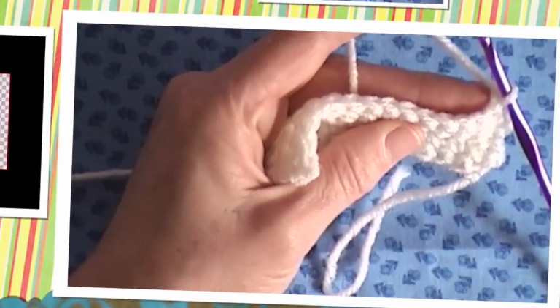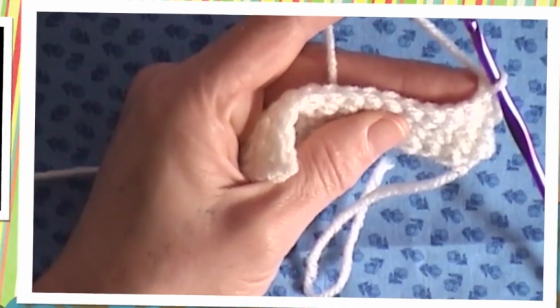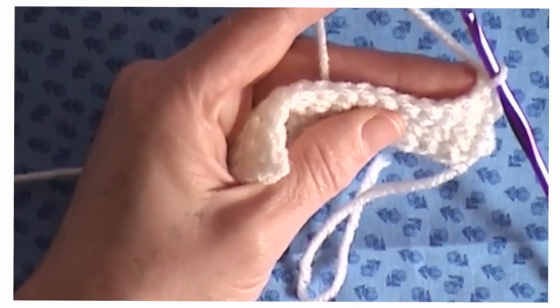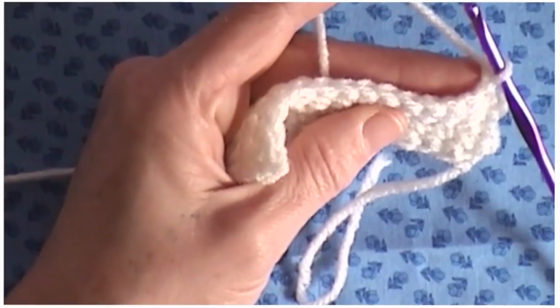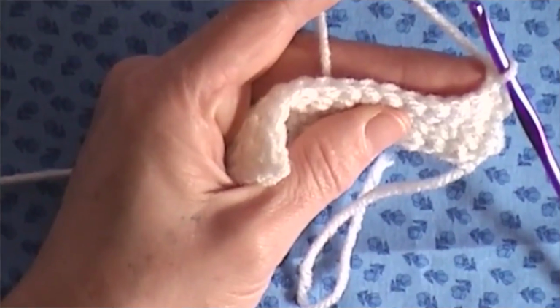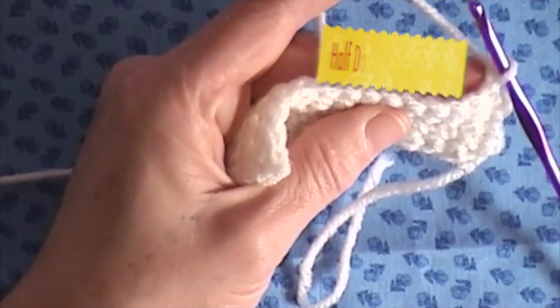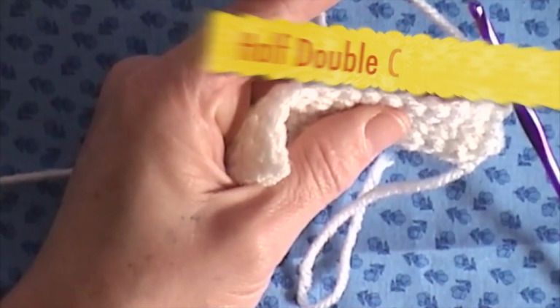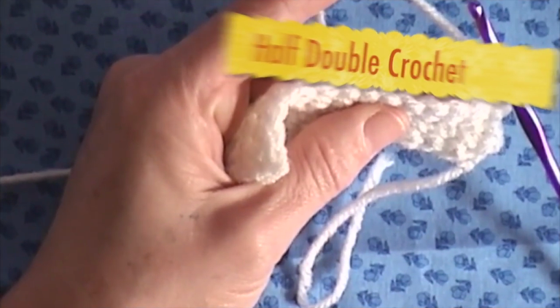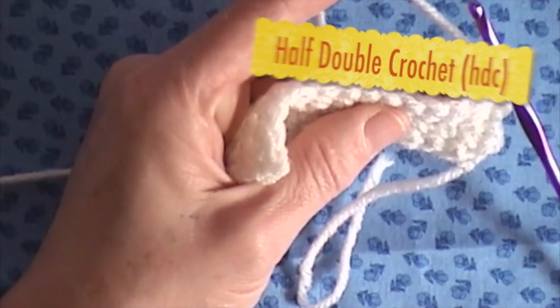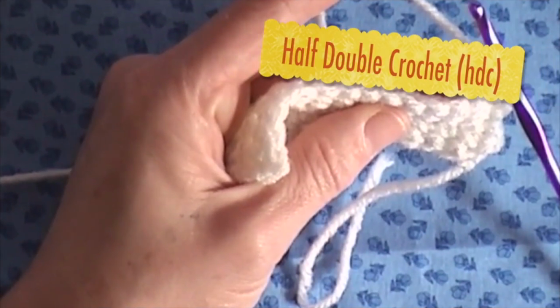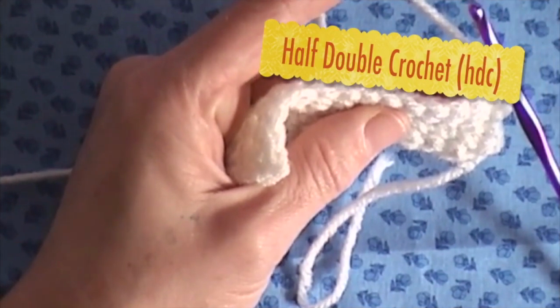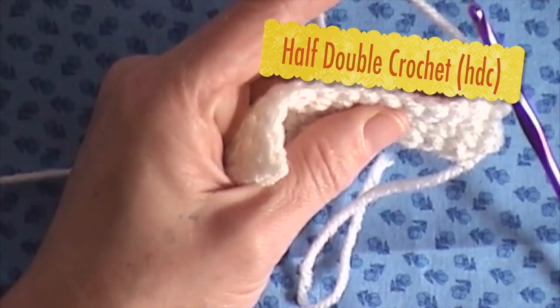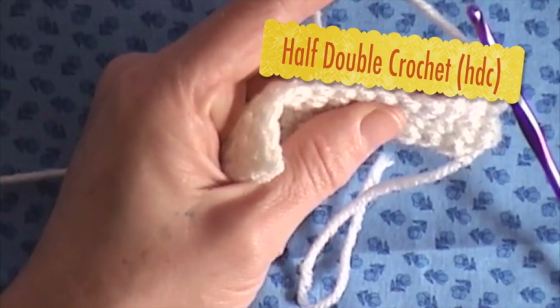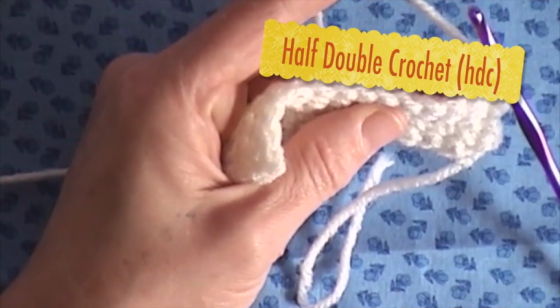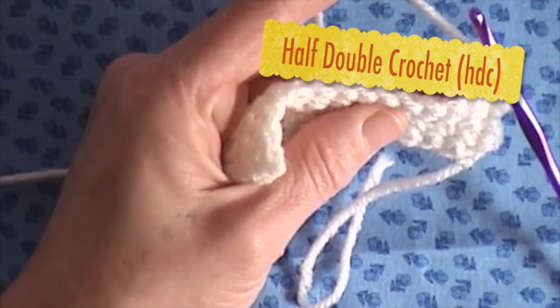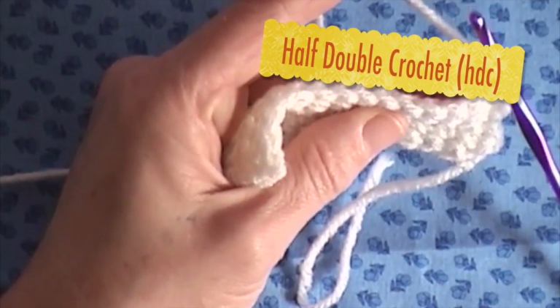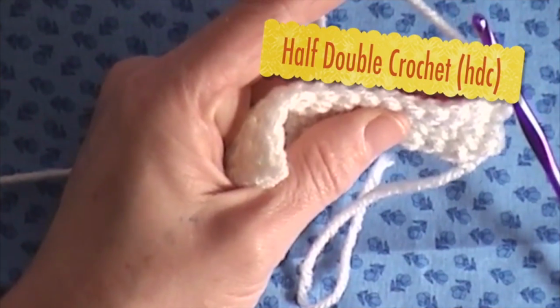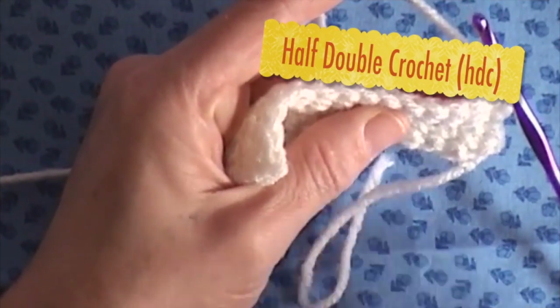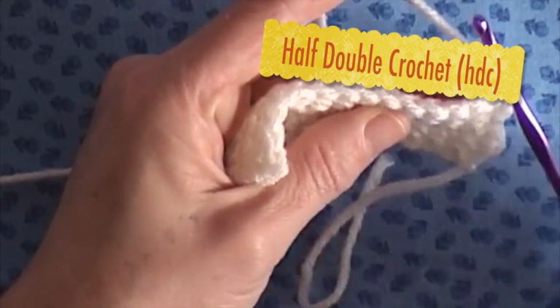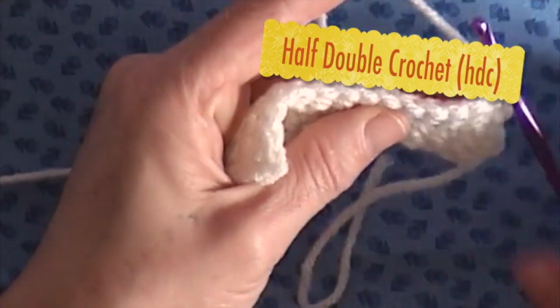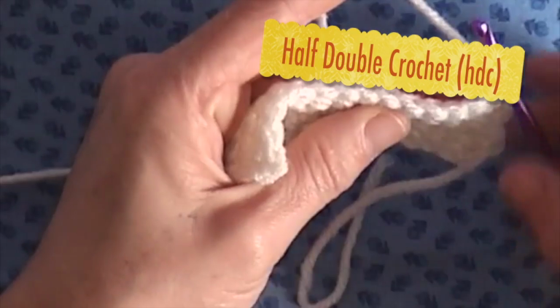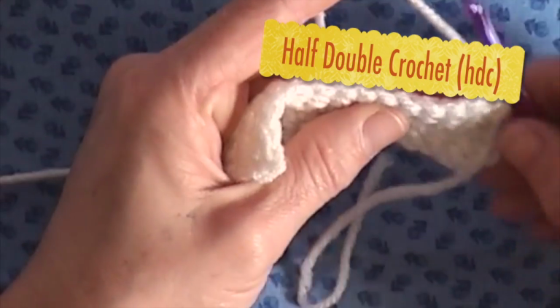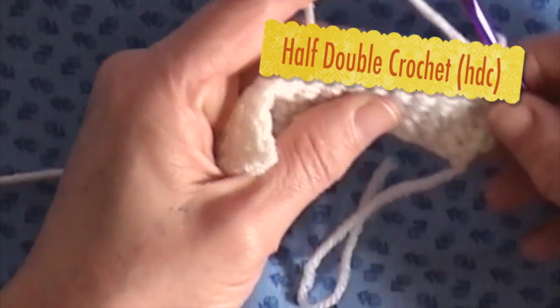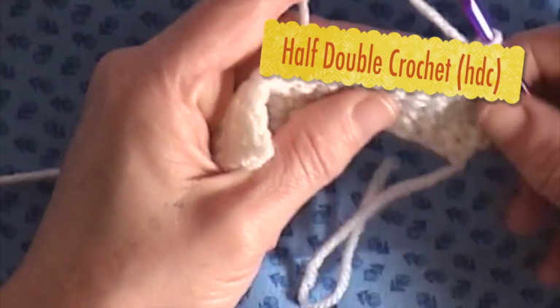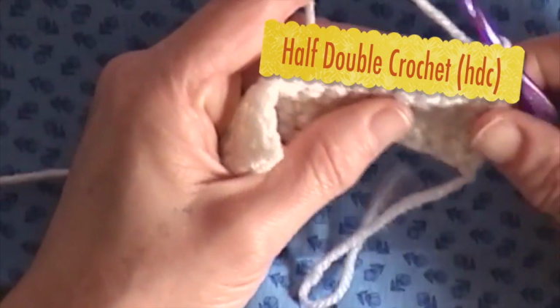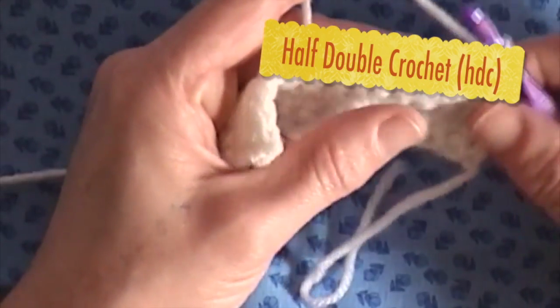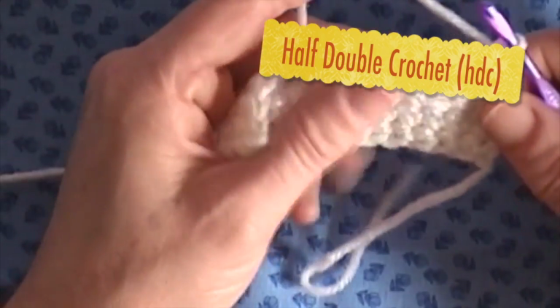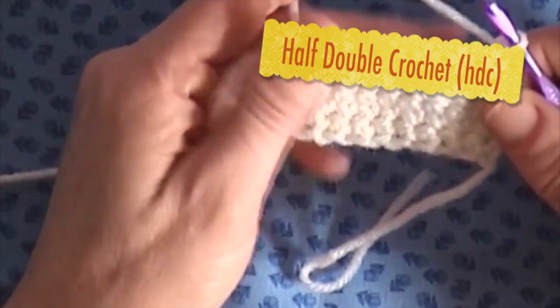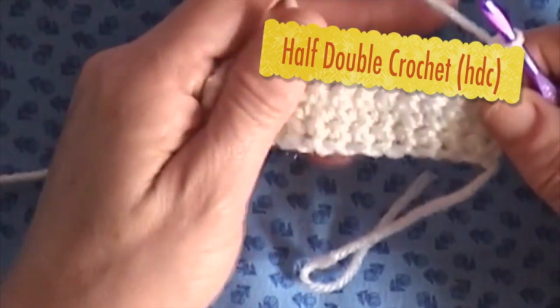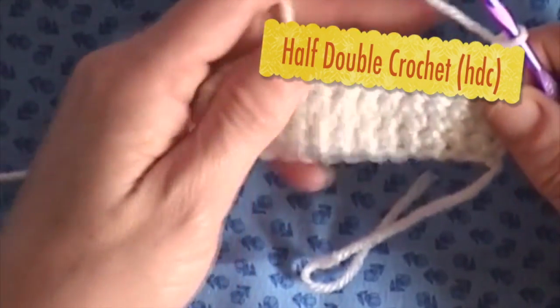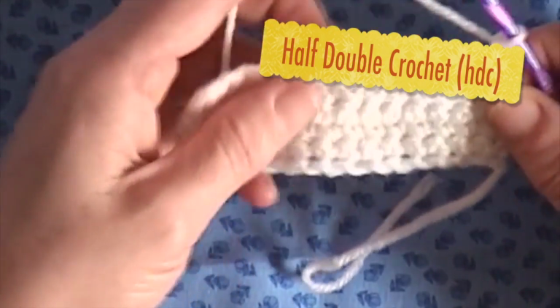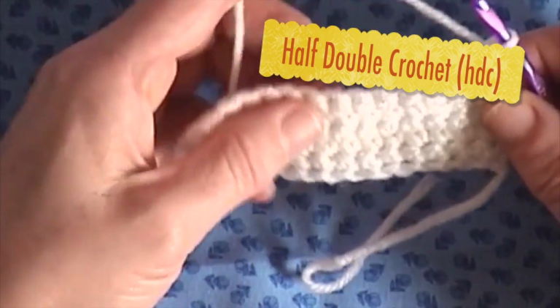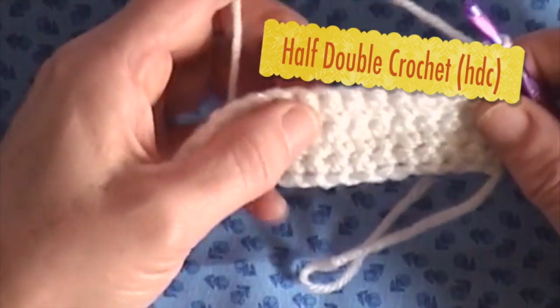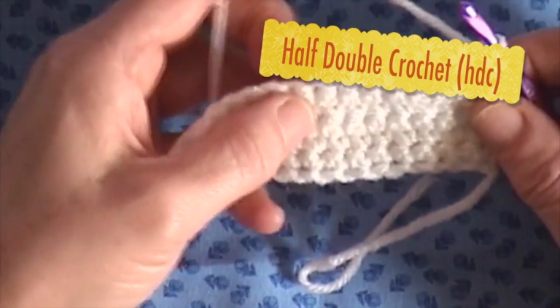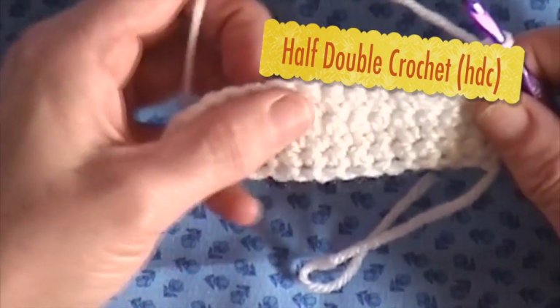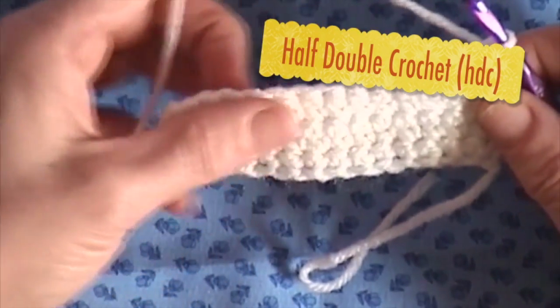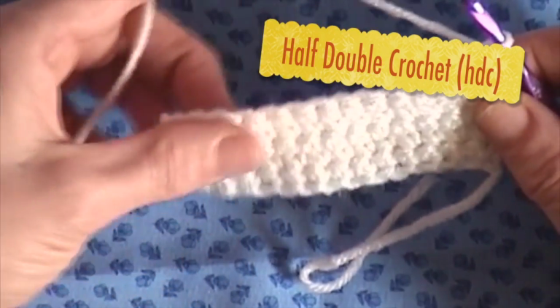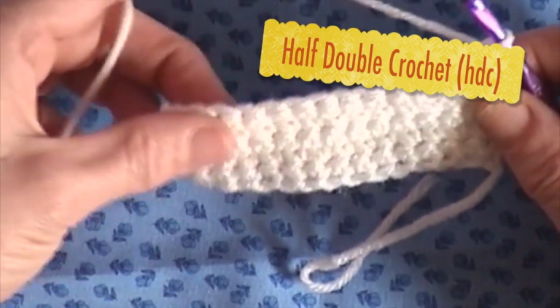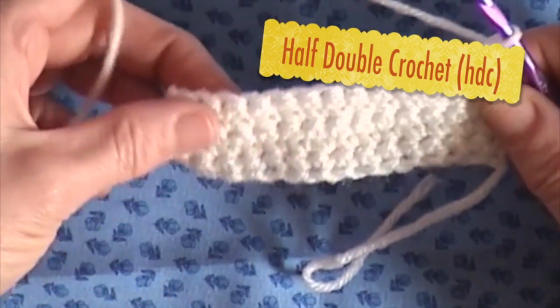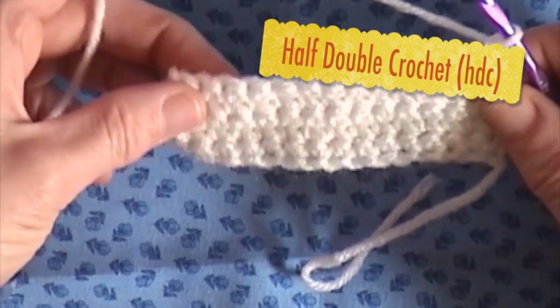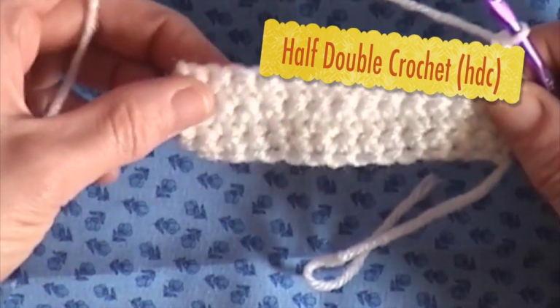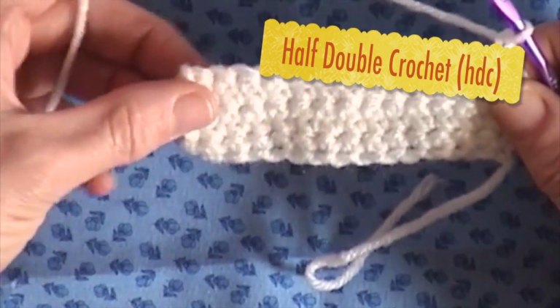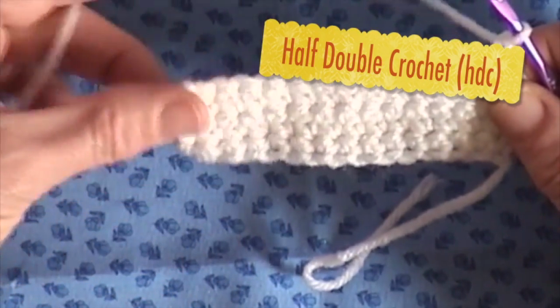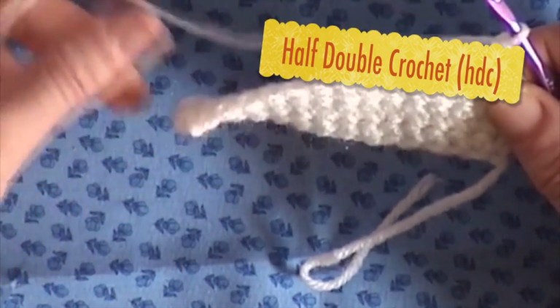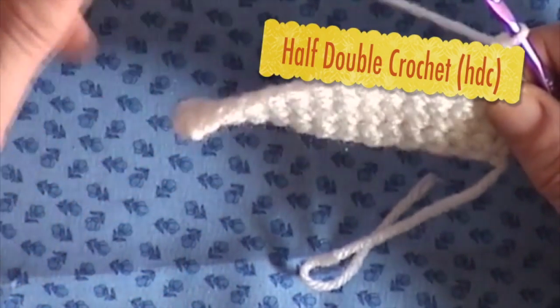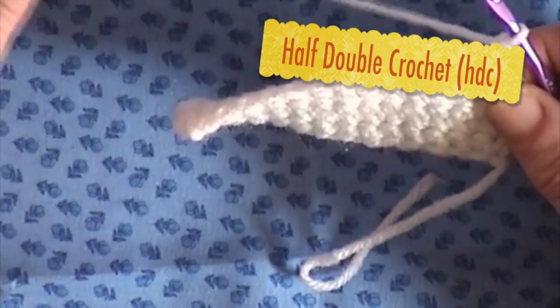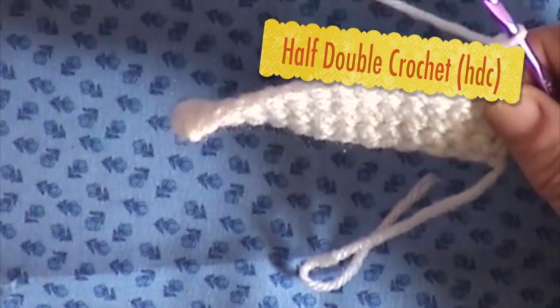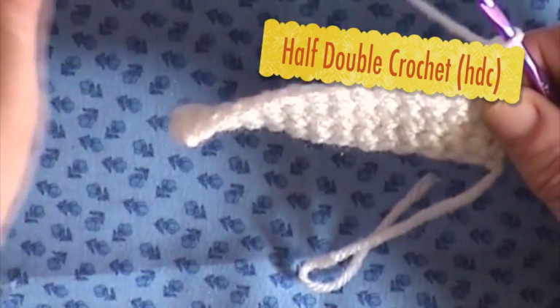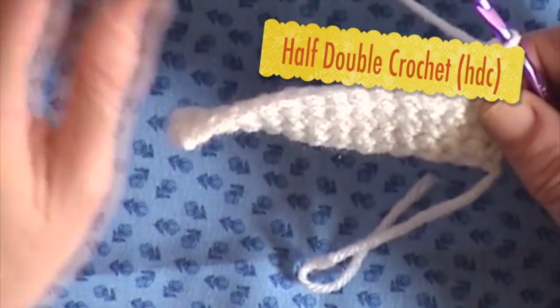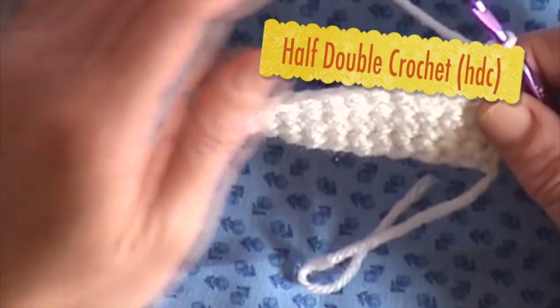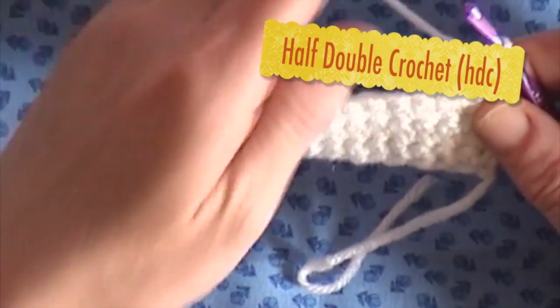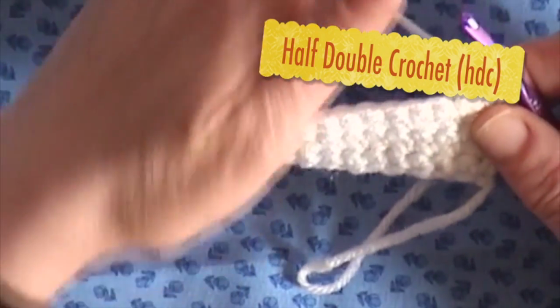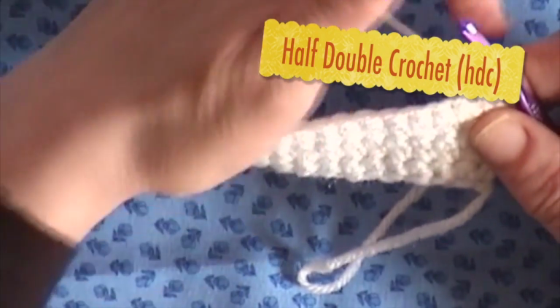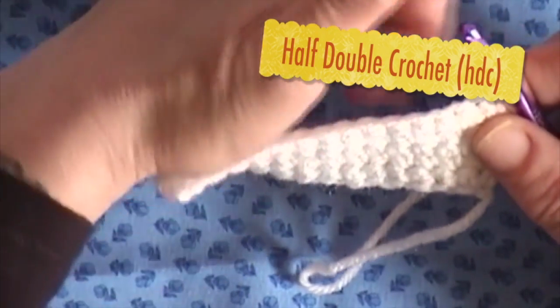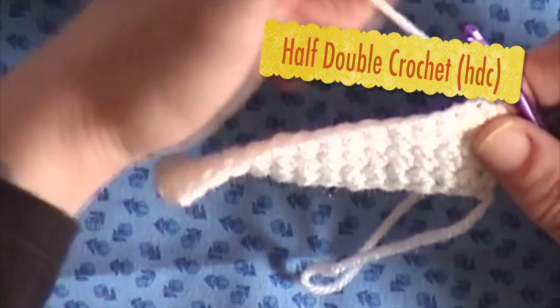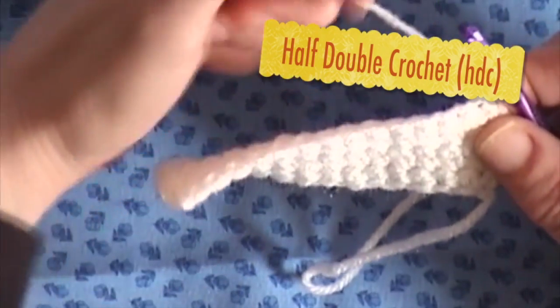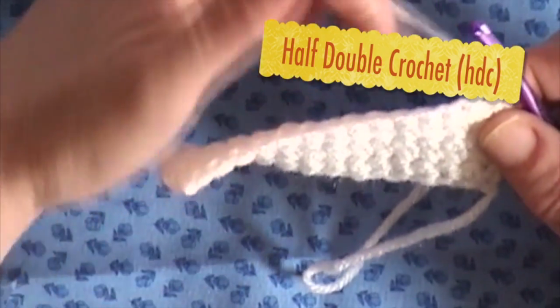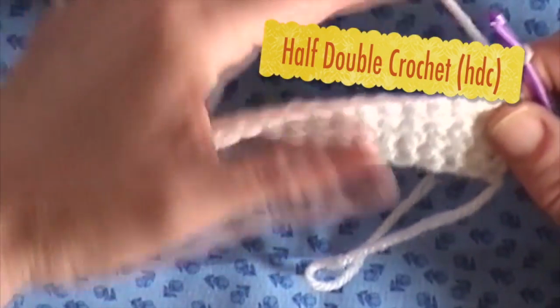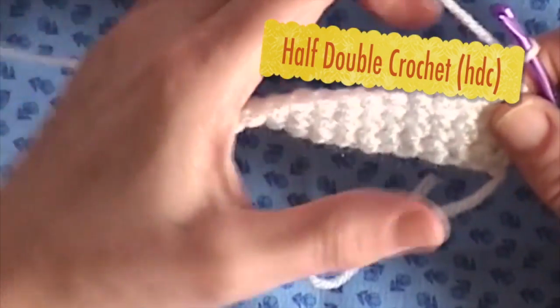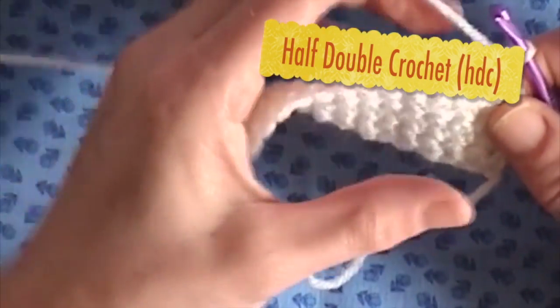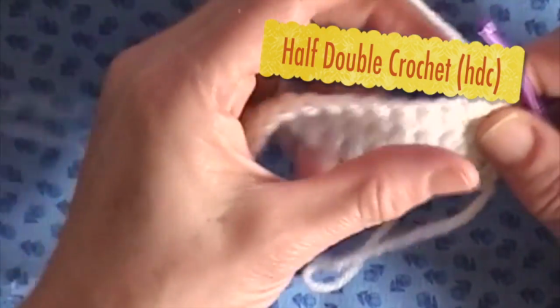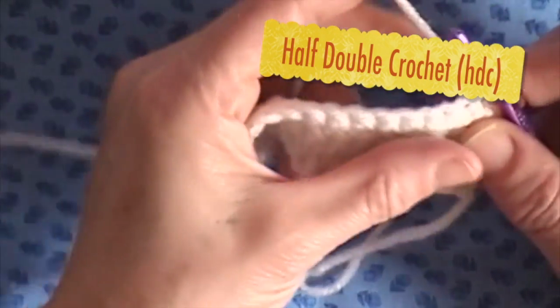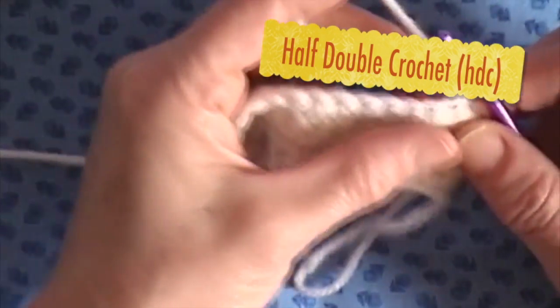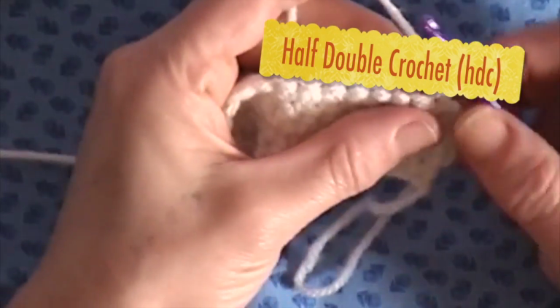Hello and welcome to Babsha's Crafts. Today we will learn how to do the half double crochet.